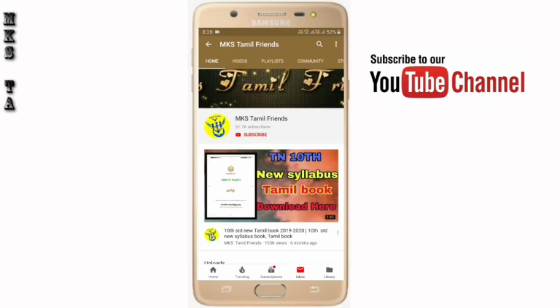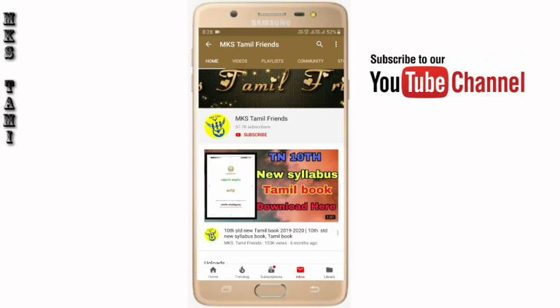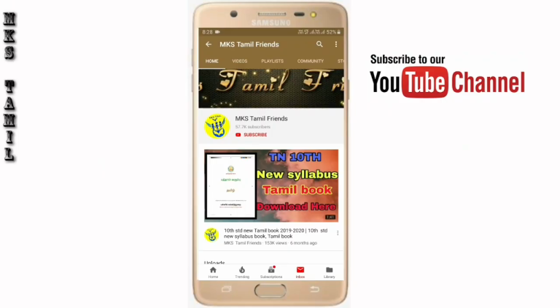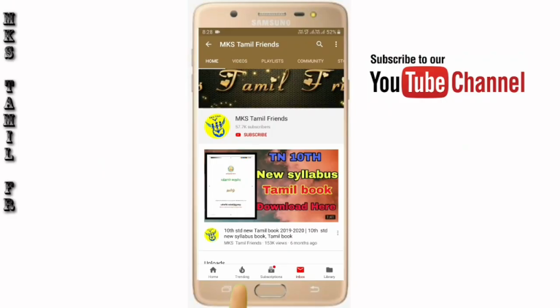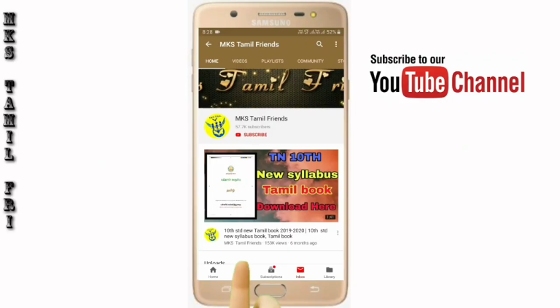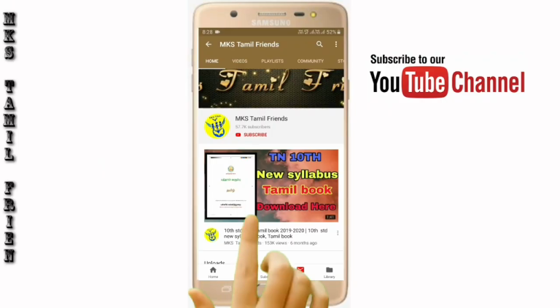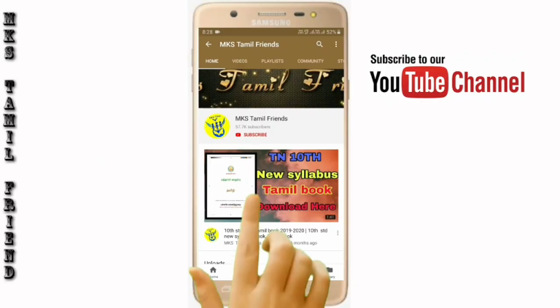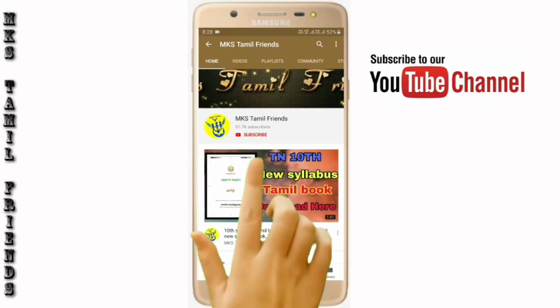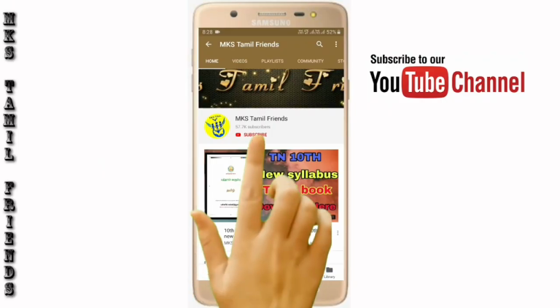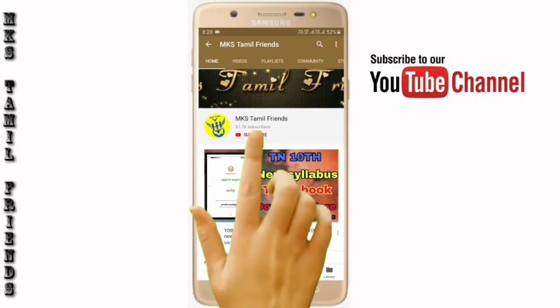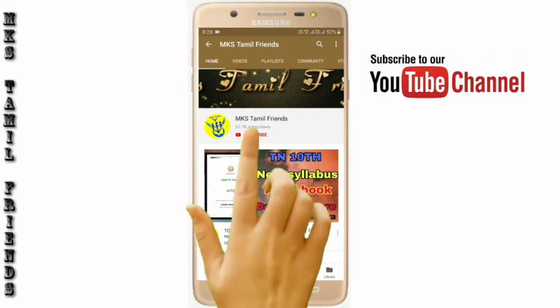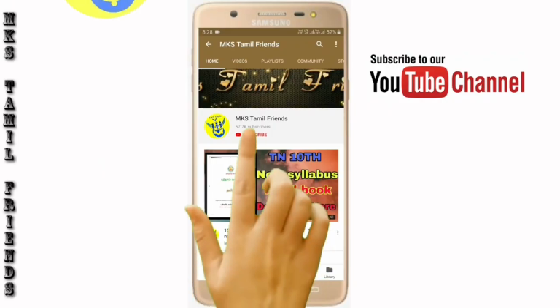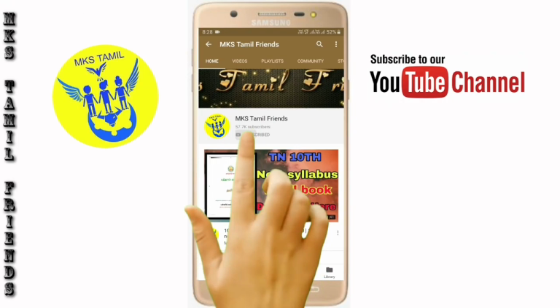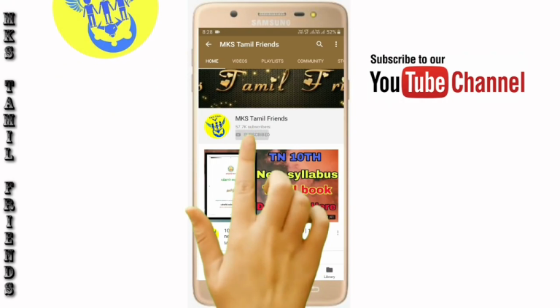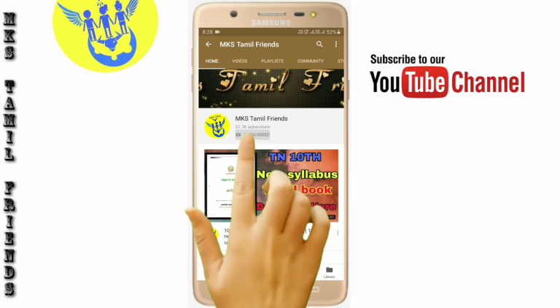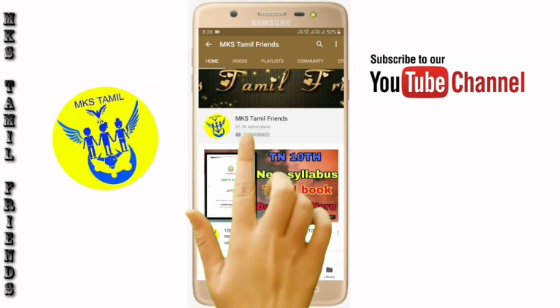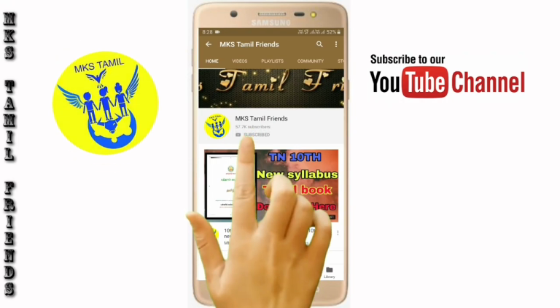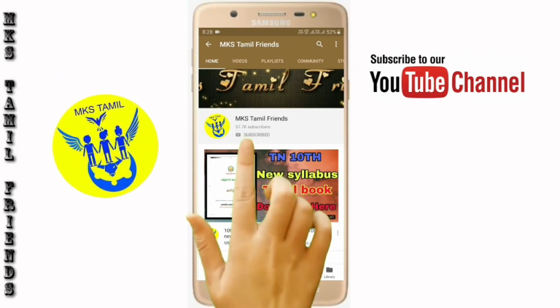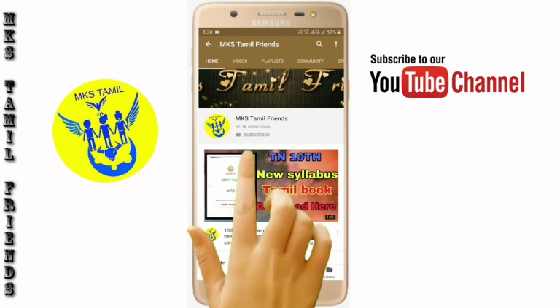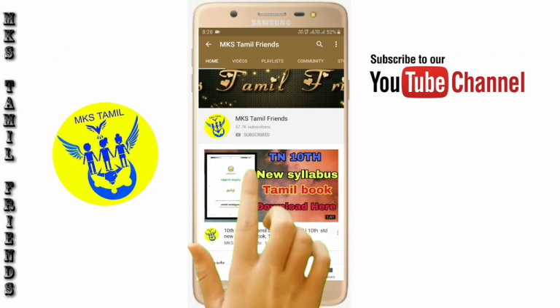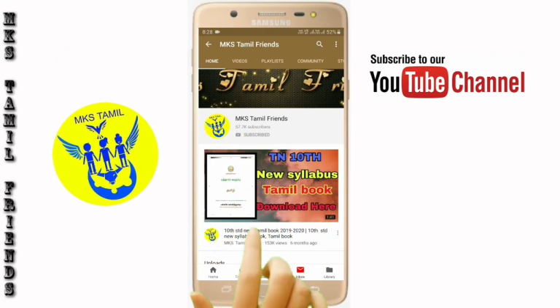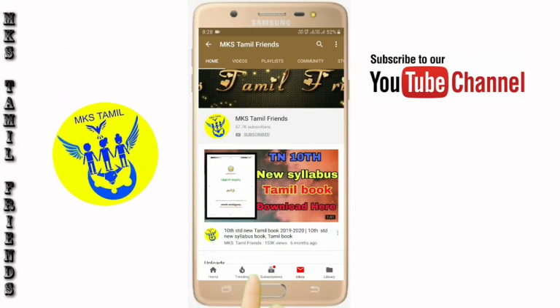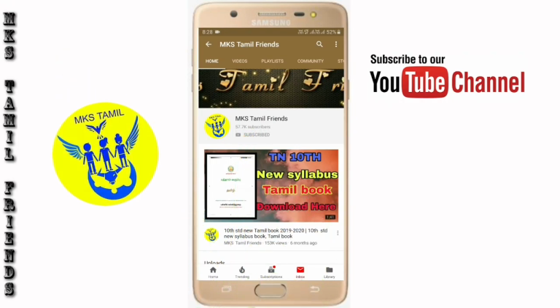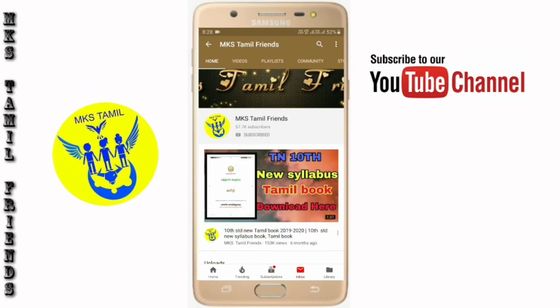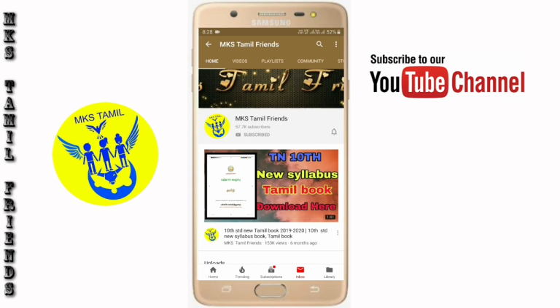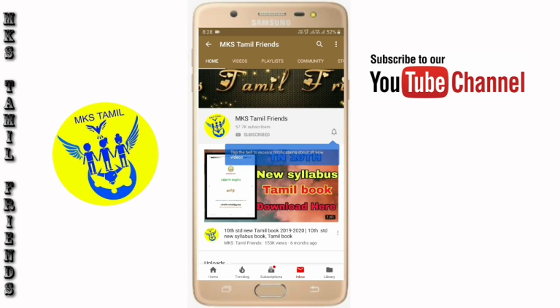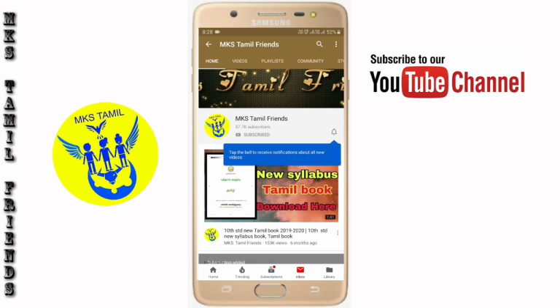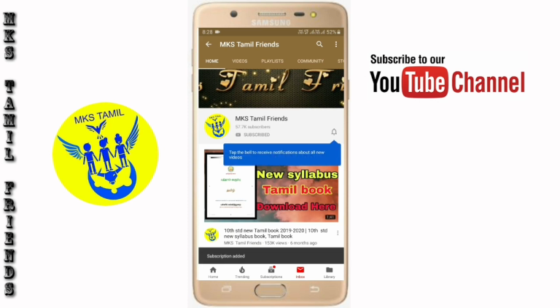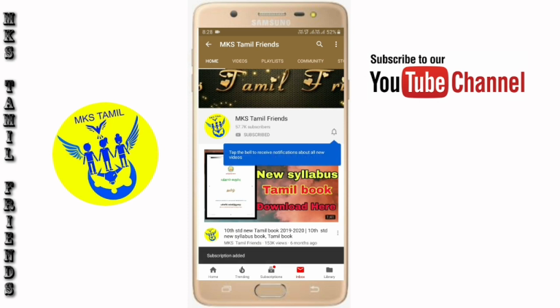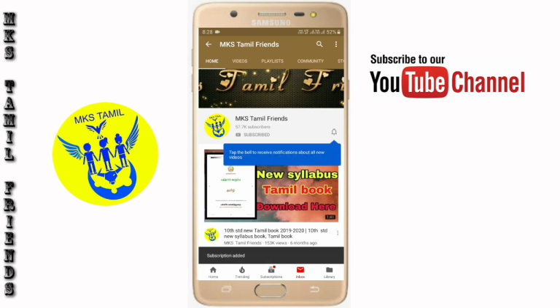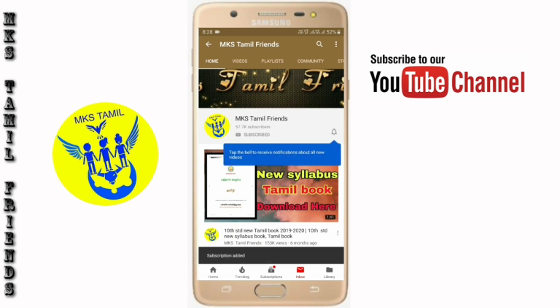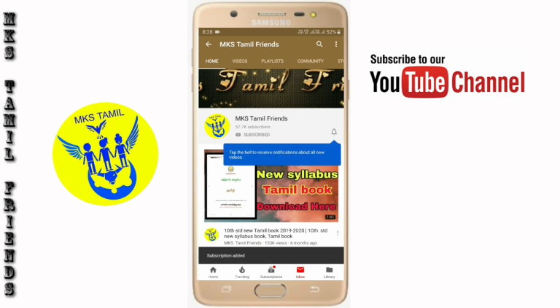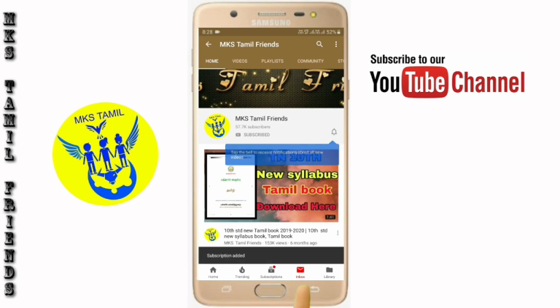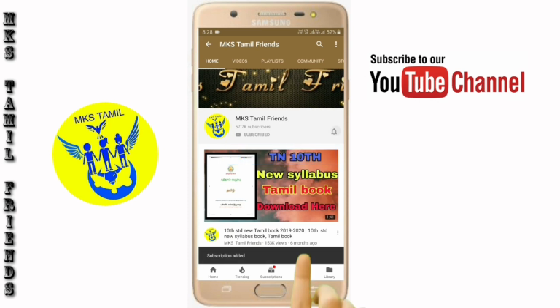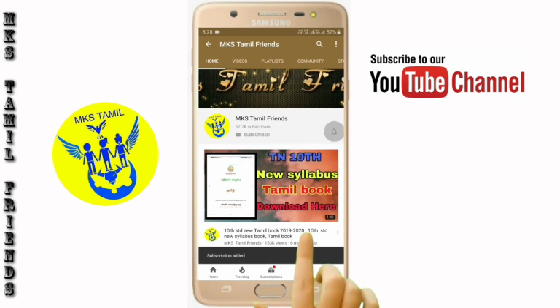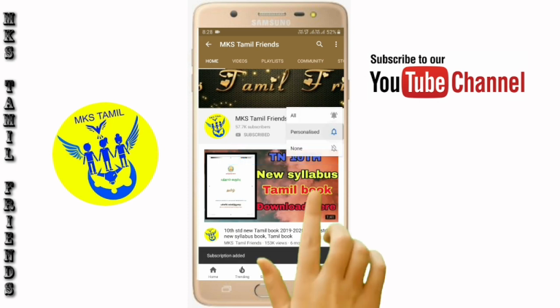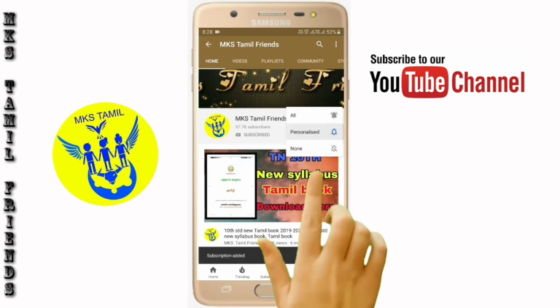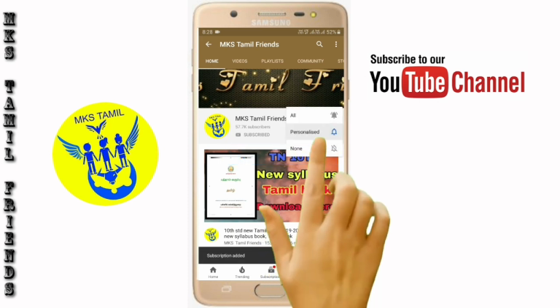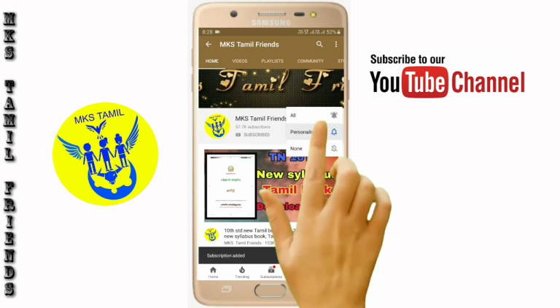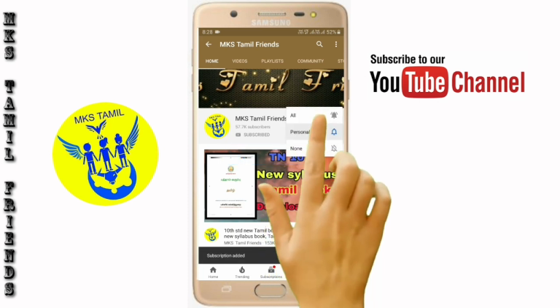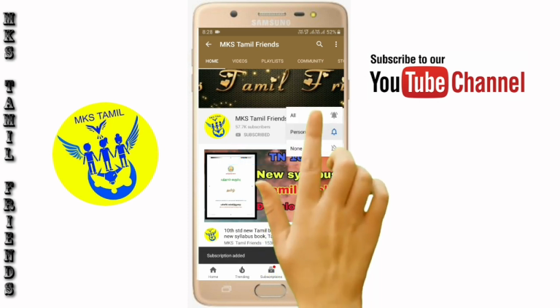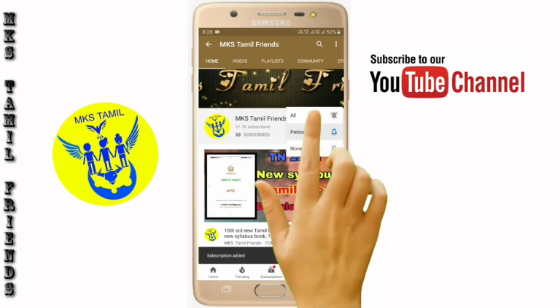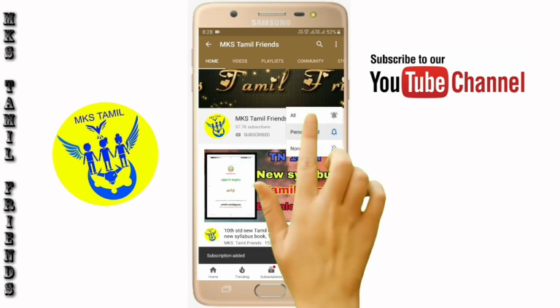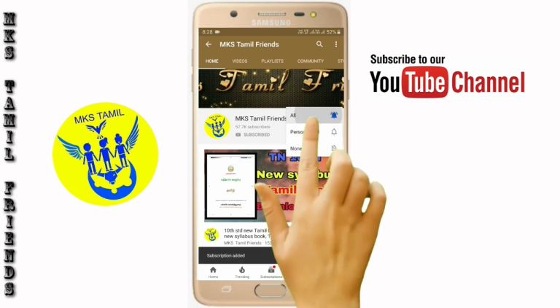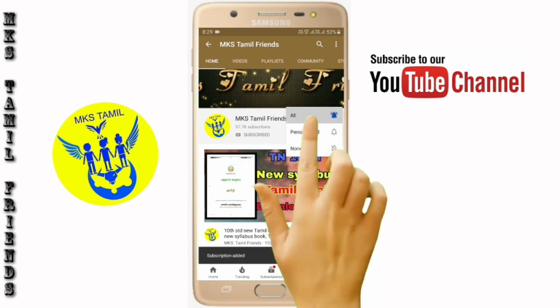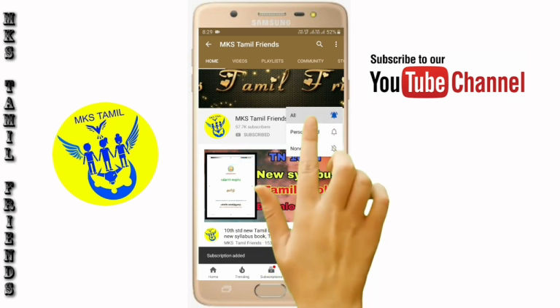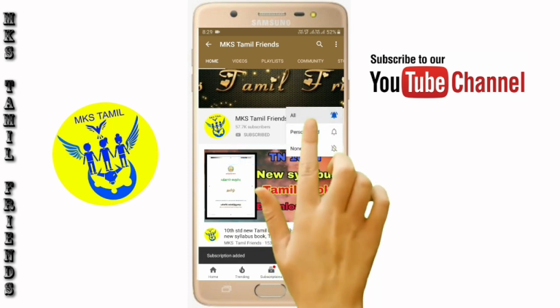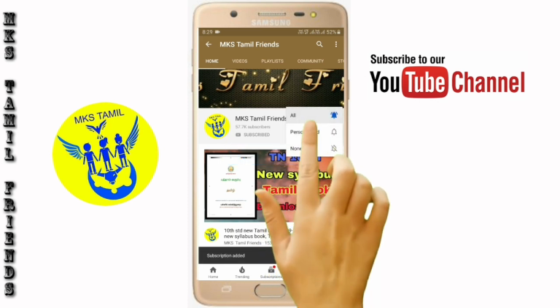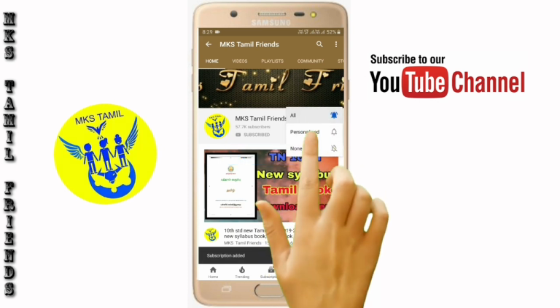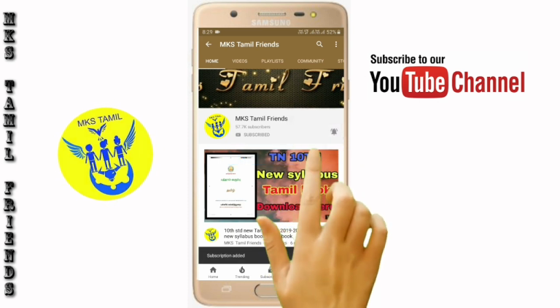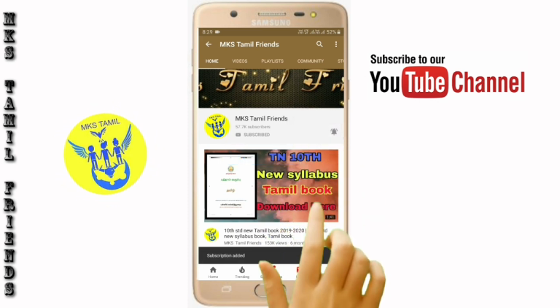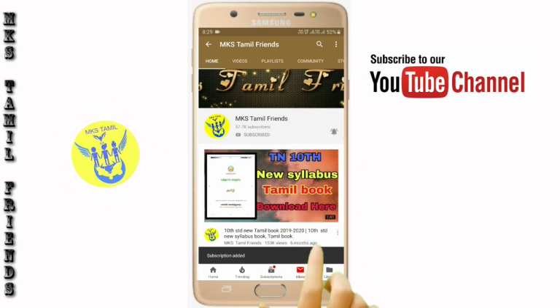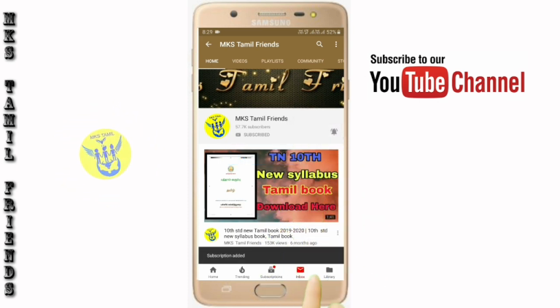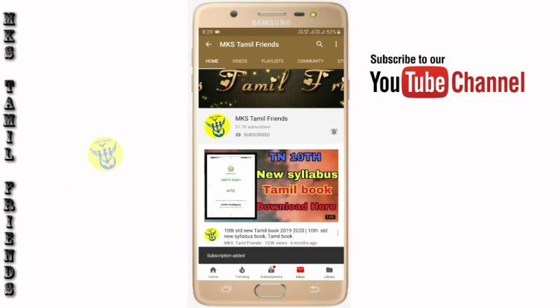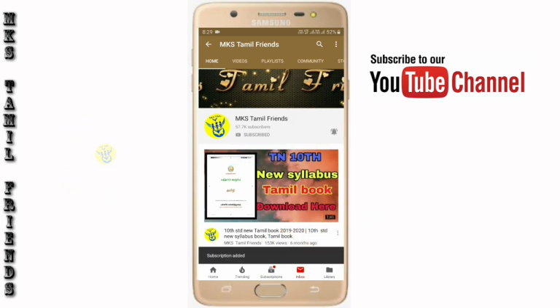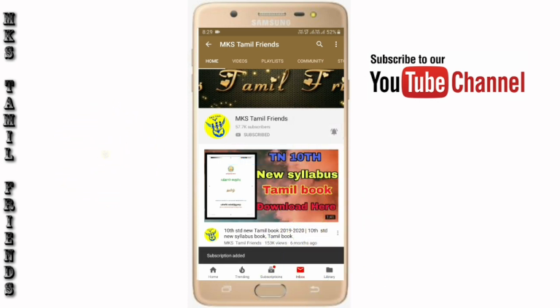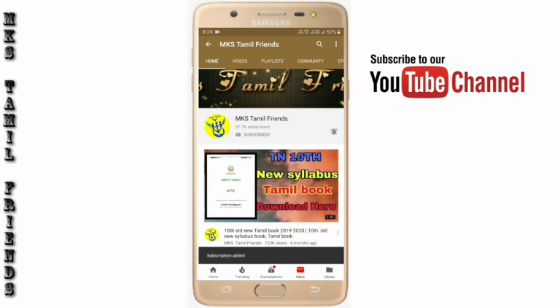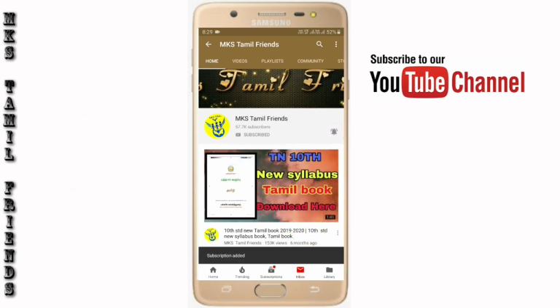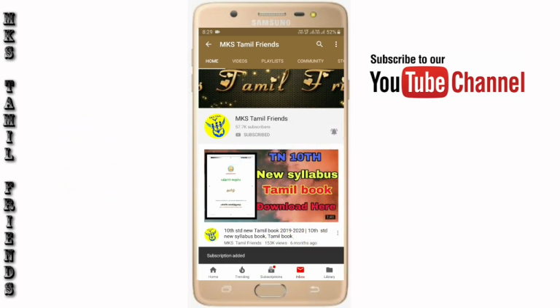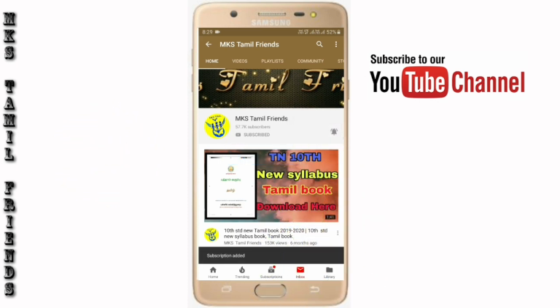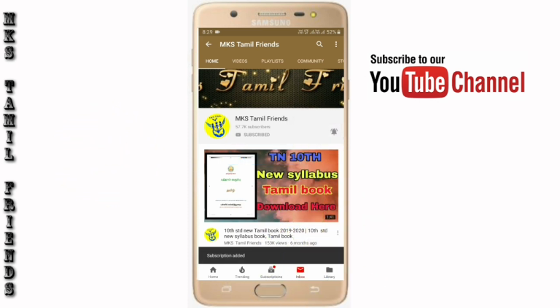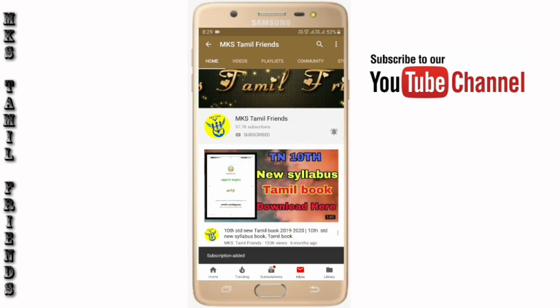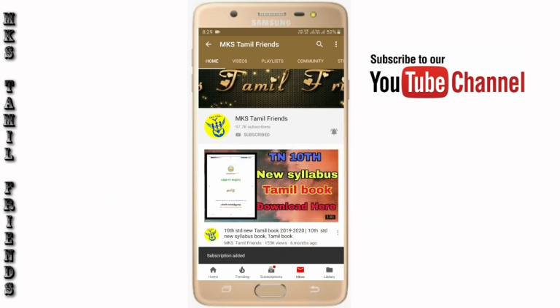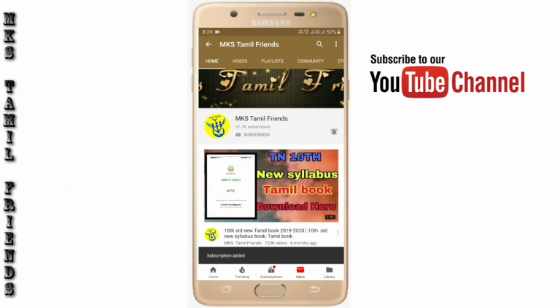If you want to subscribe to our channel, don't forget to subscribe and press the bell button. We will go to the next video.